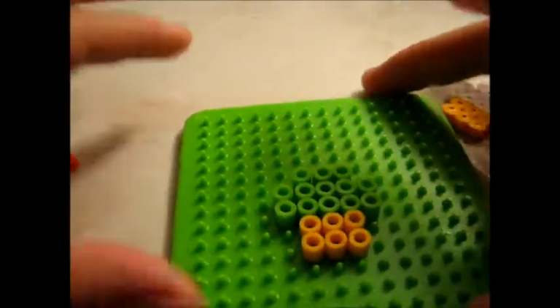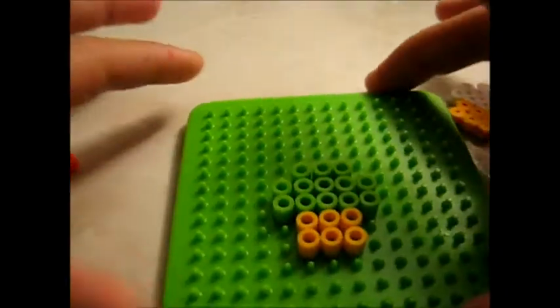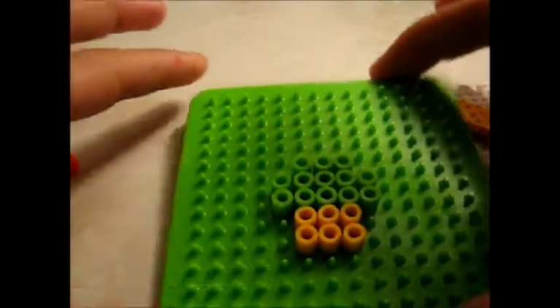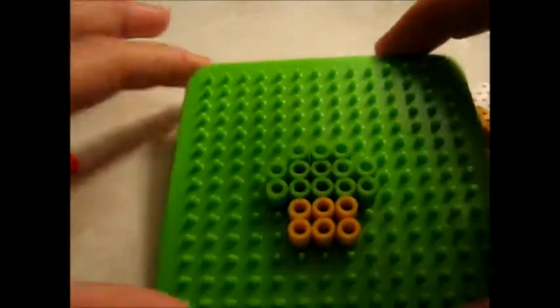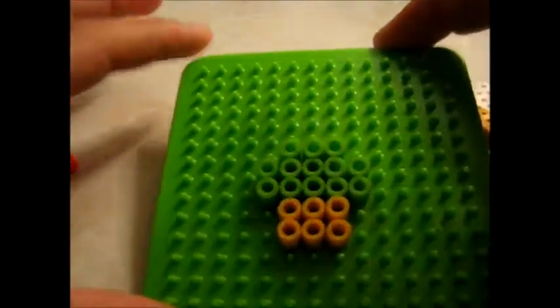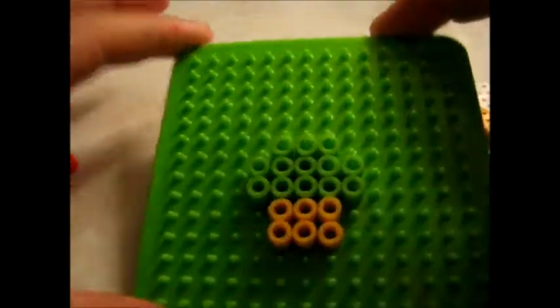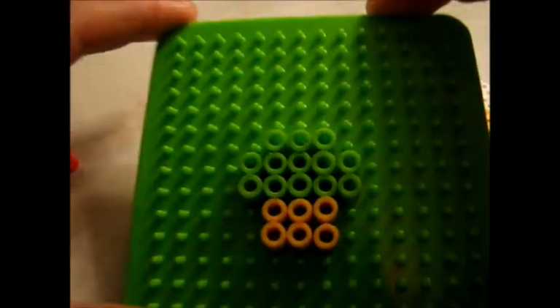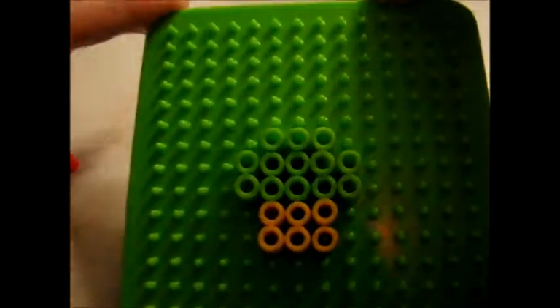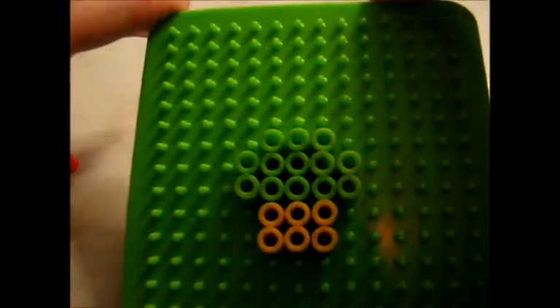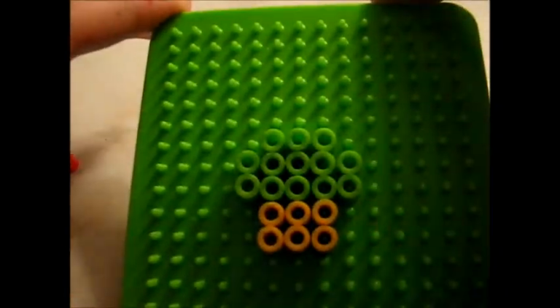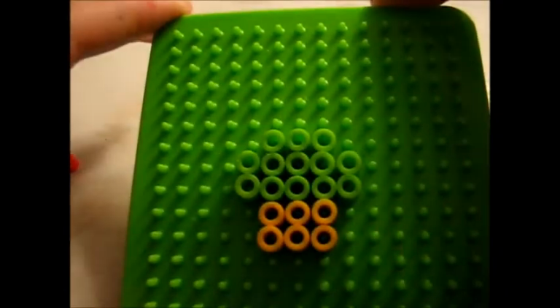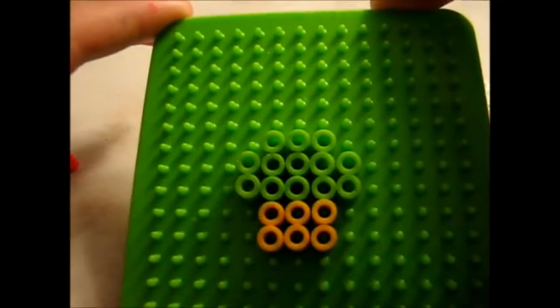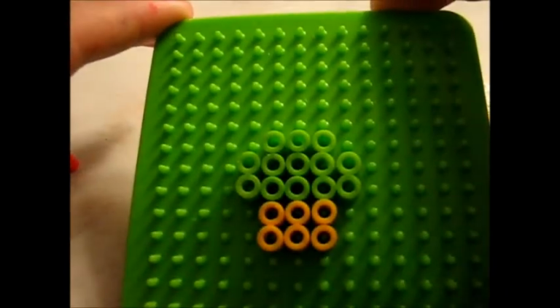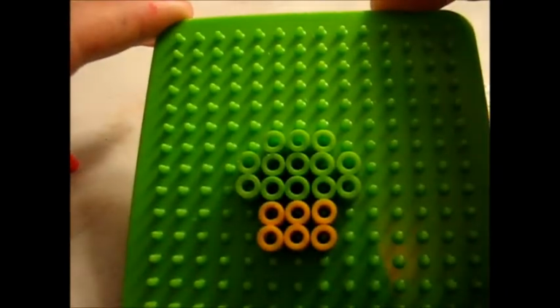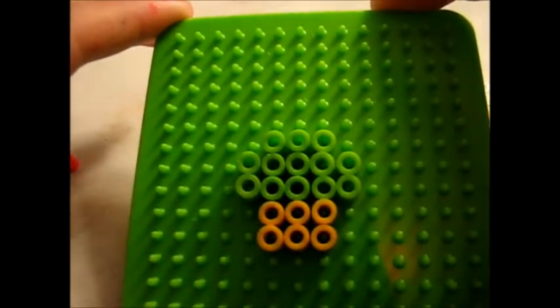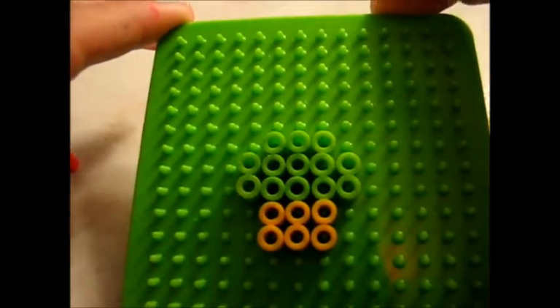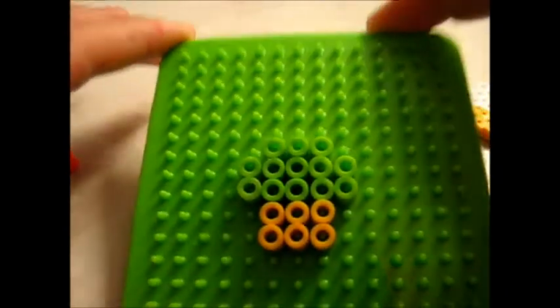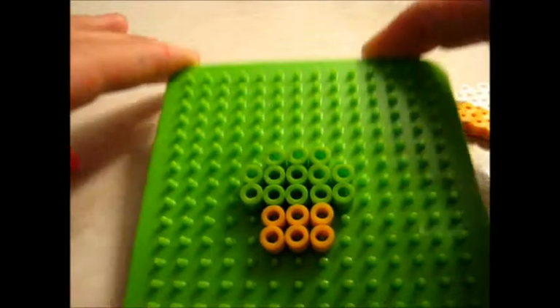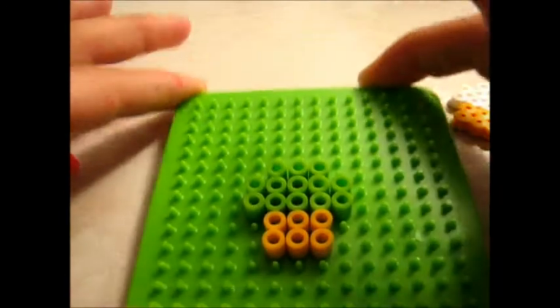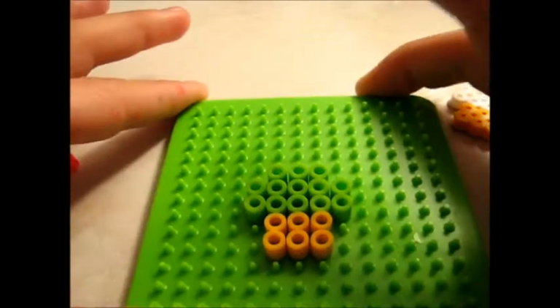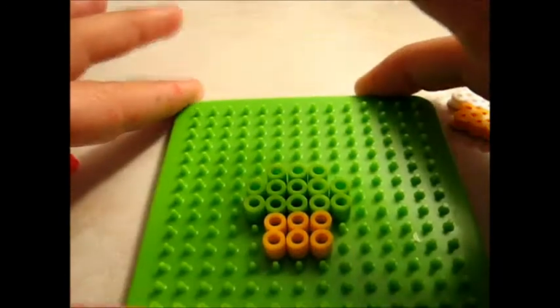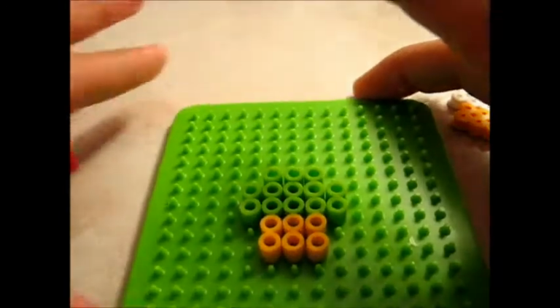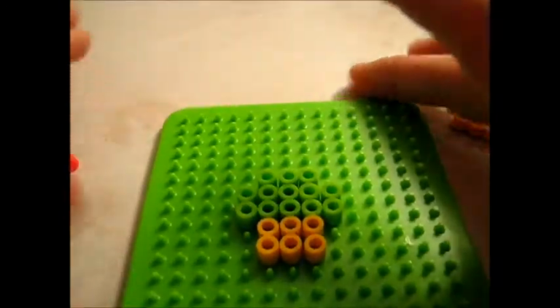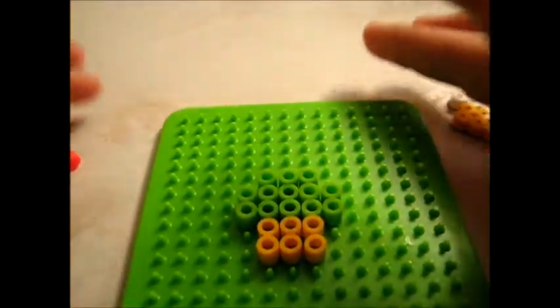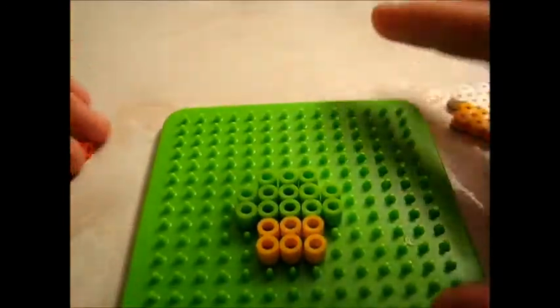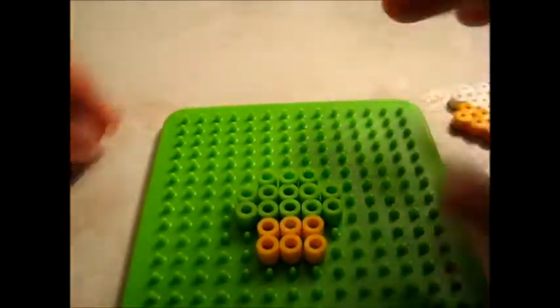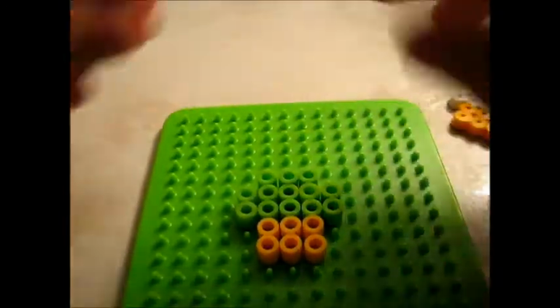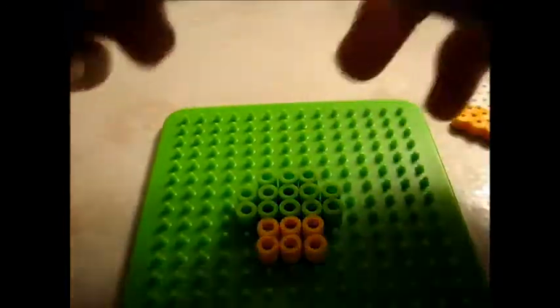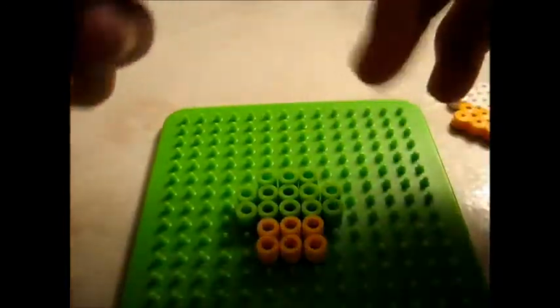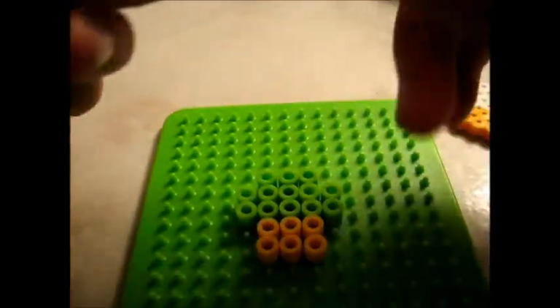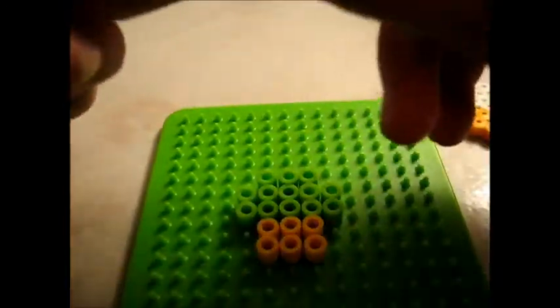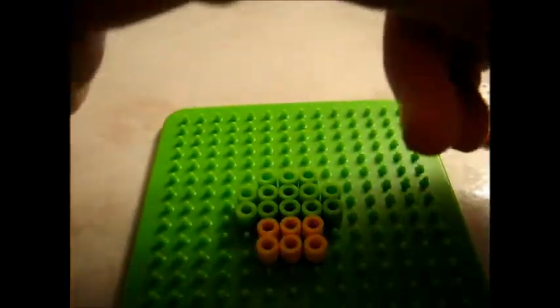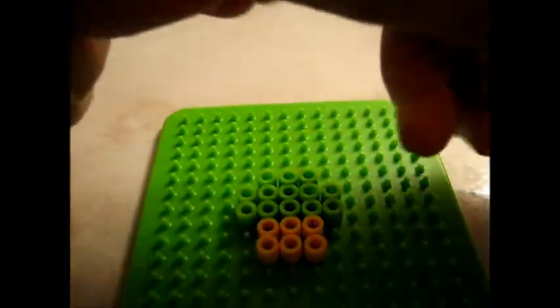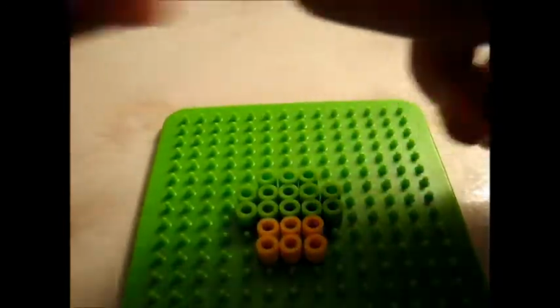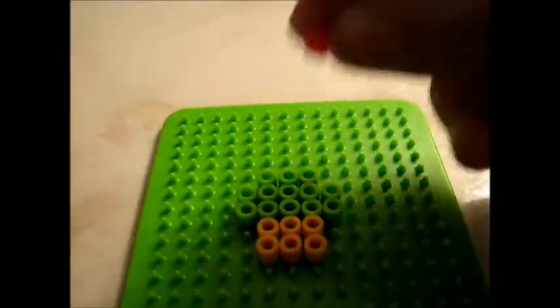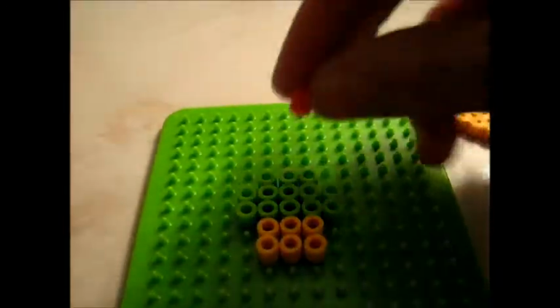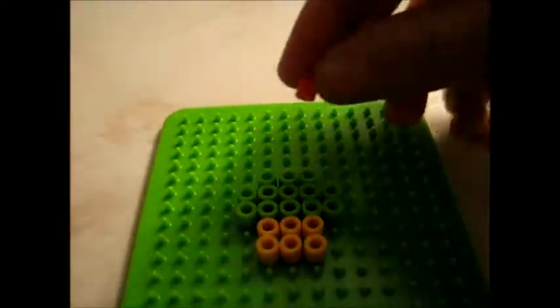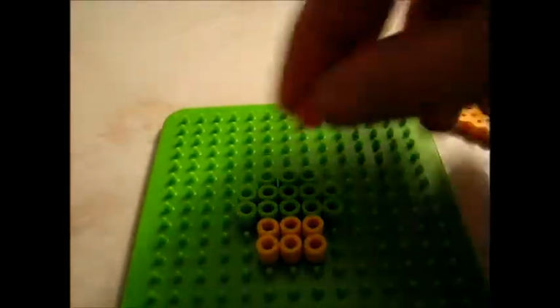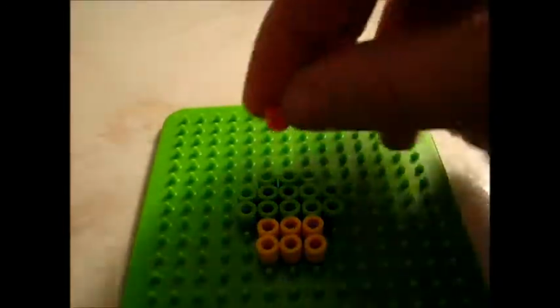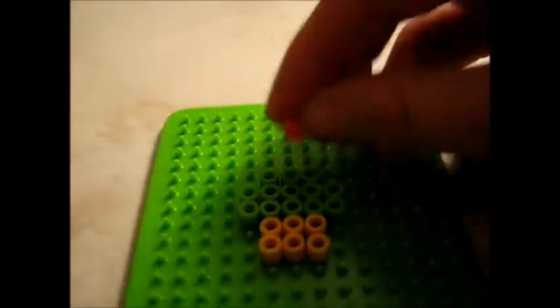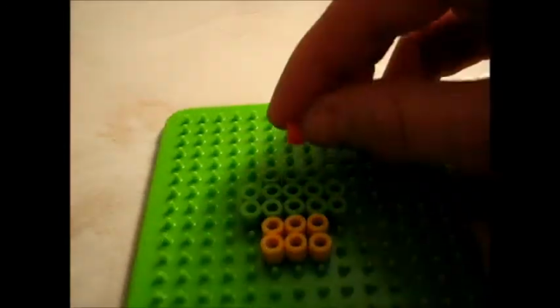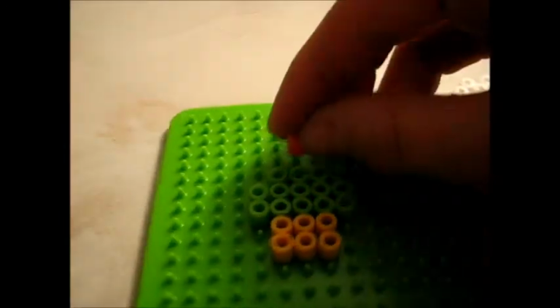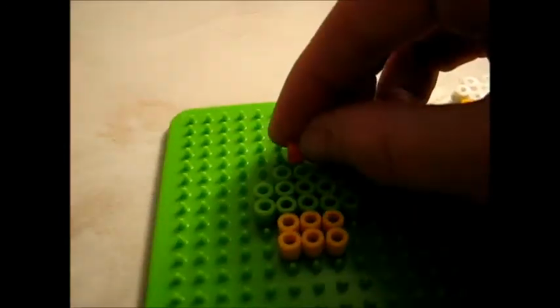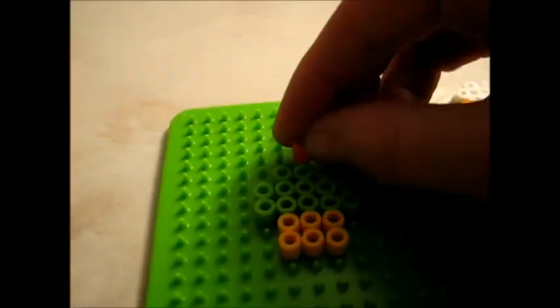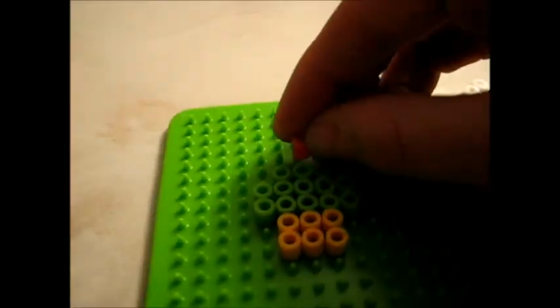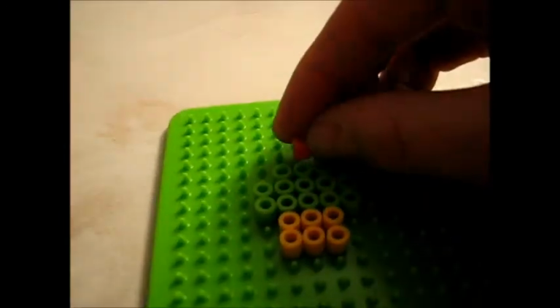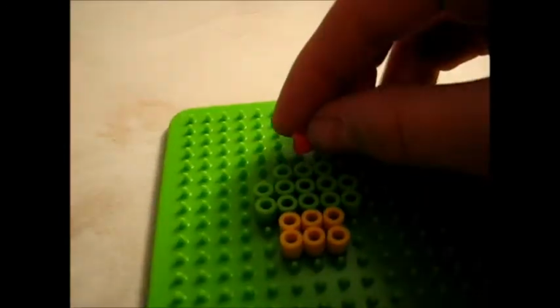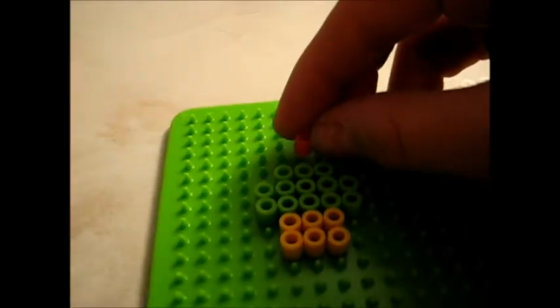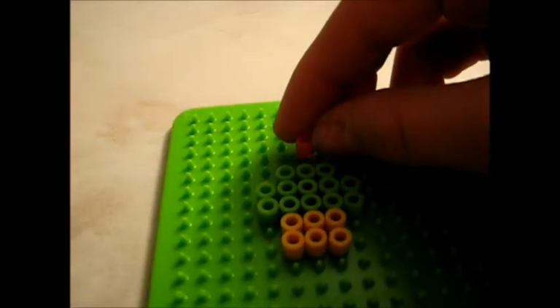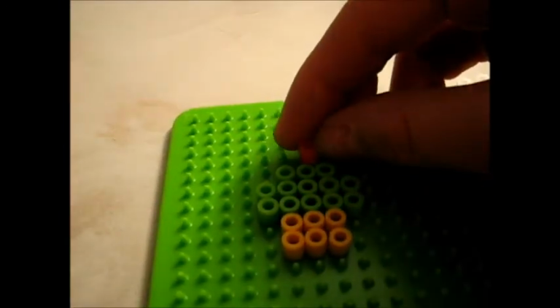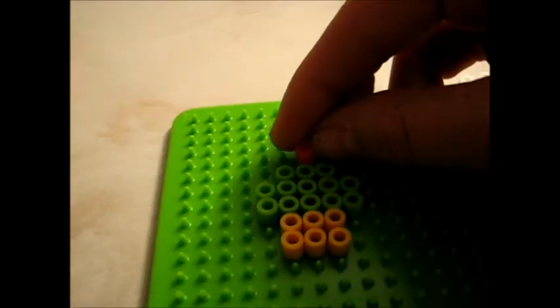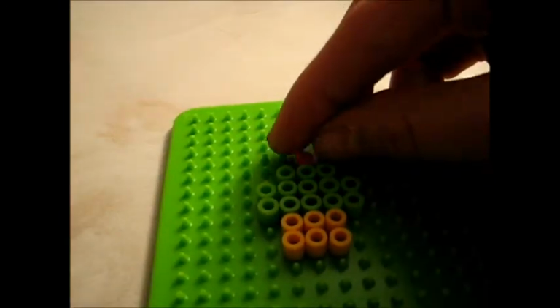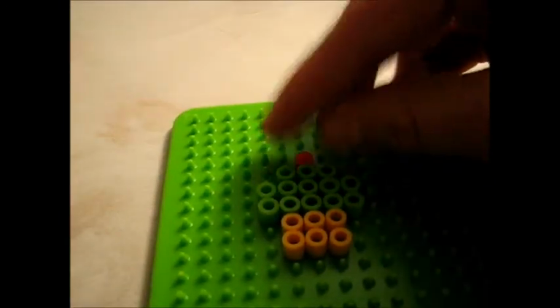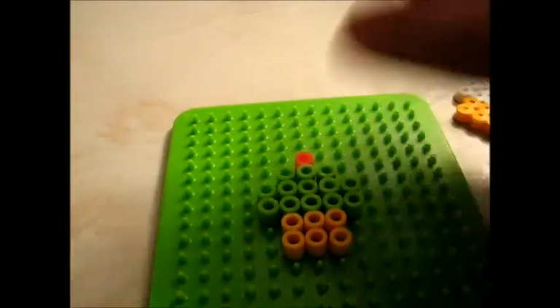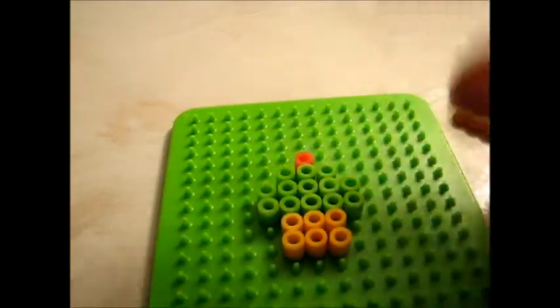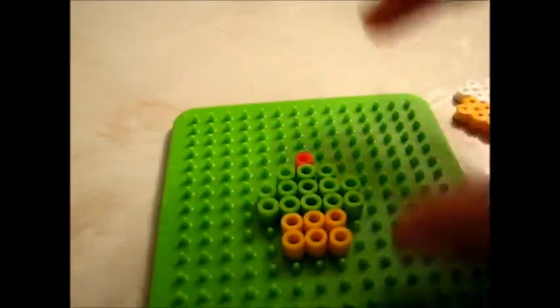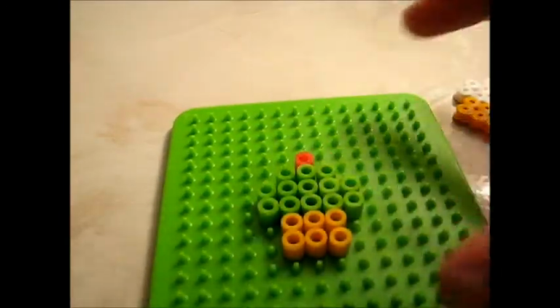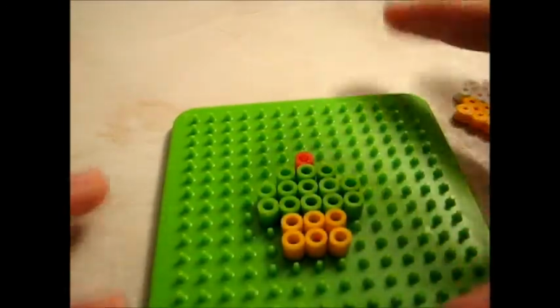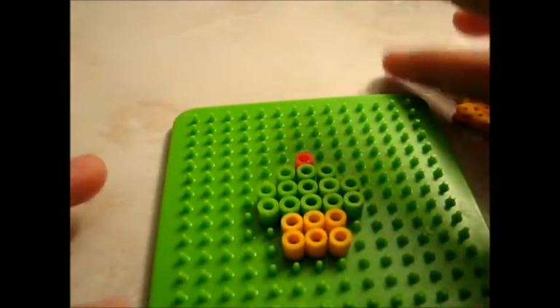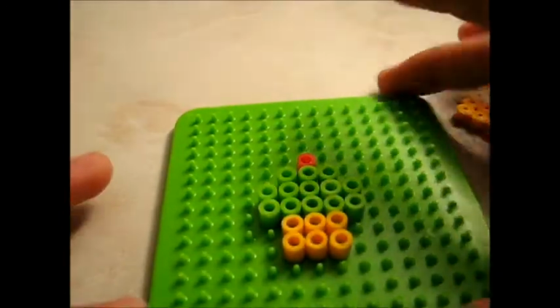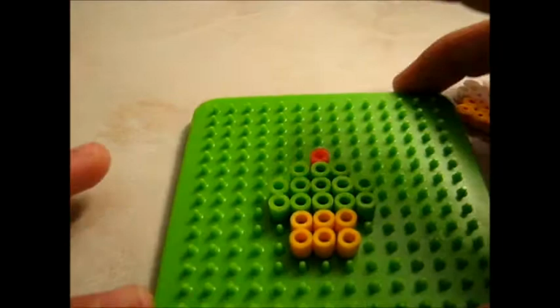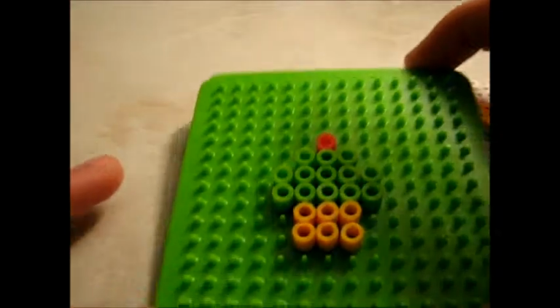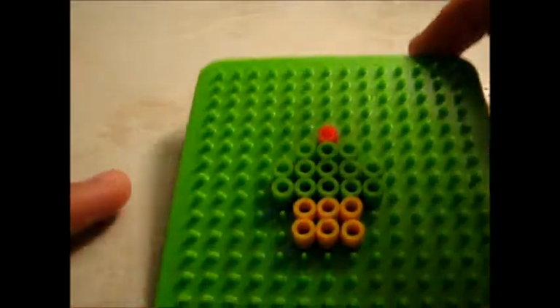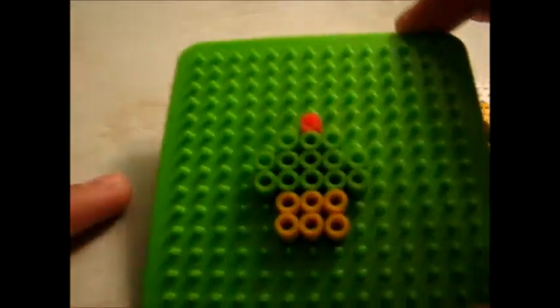So you should have this. Then you will take your cherry, put it right at the middle of all your beads, and you are done.